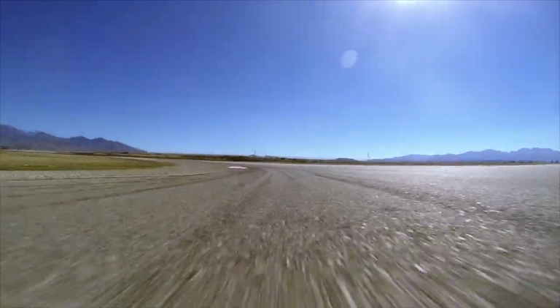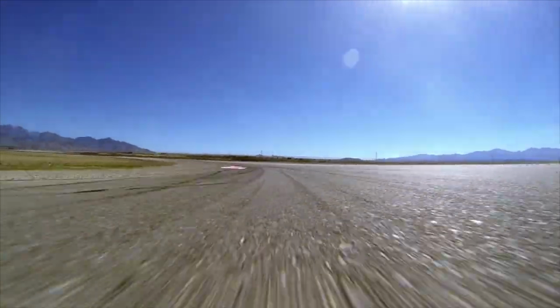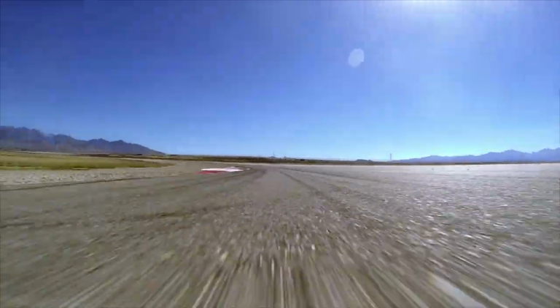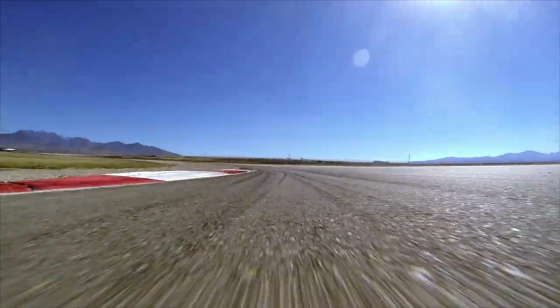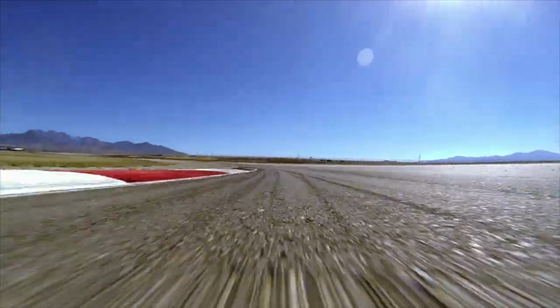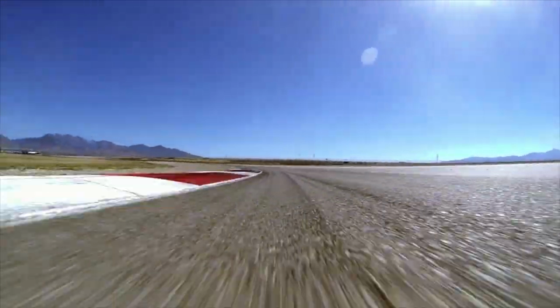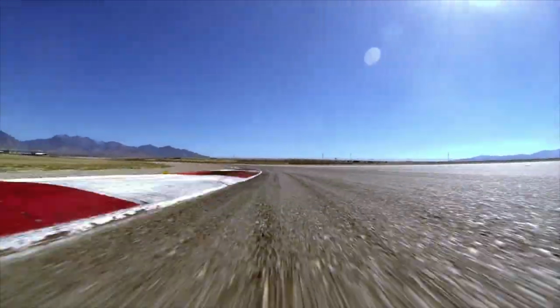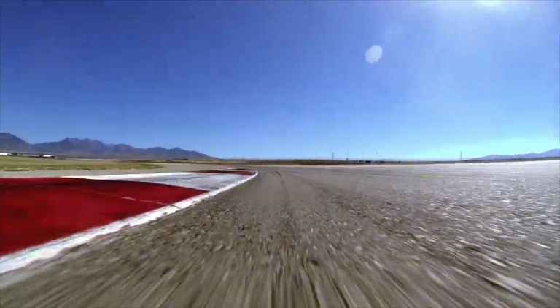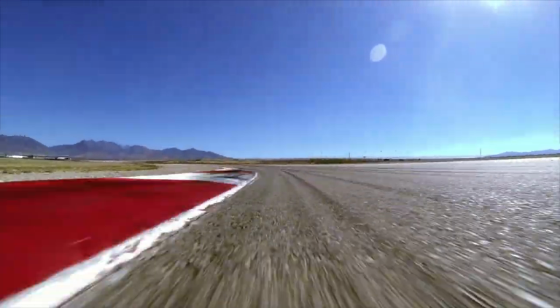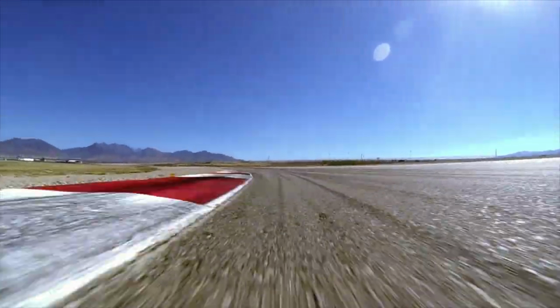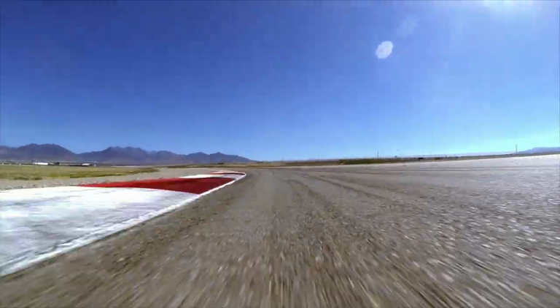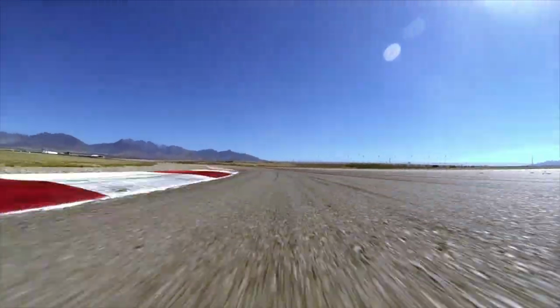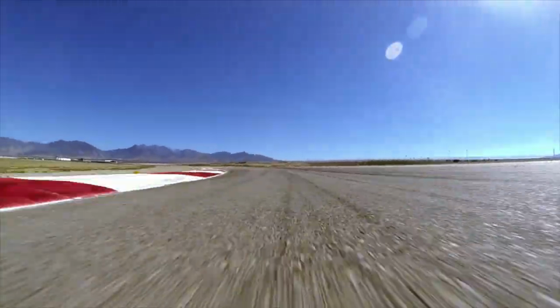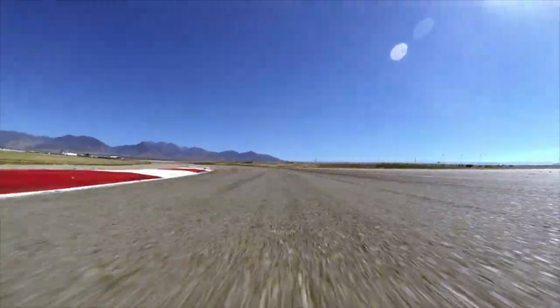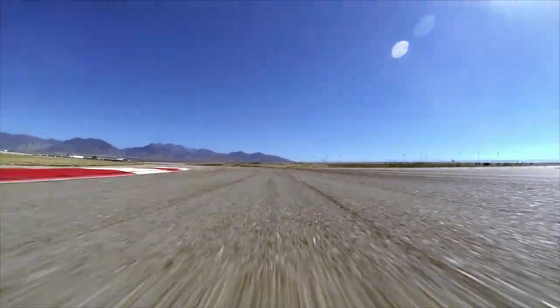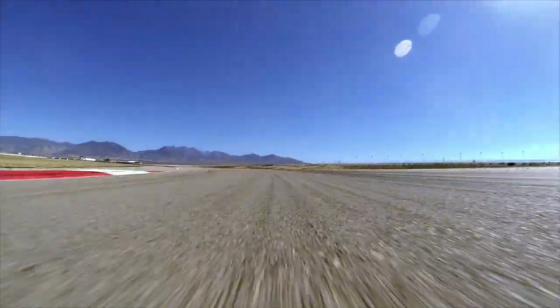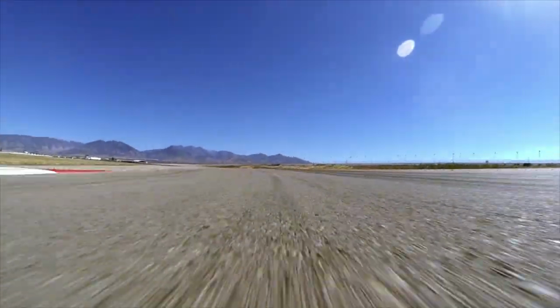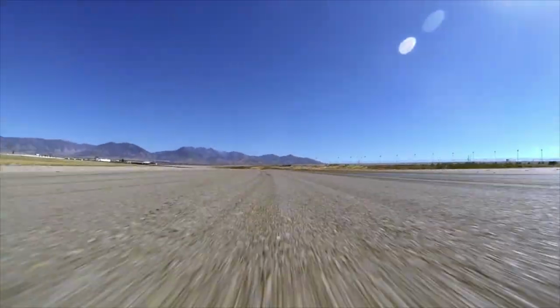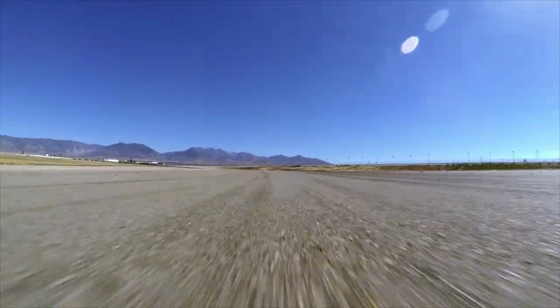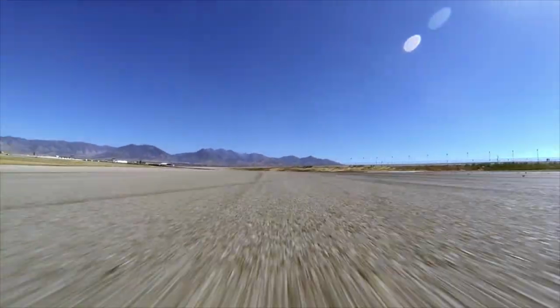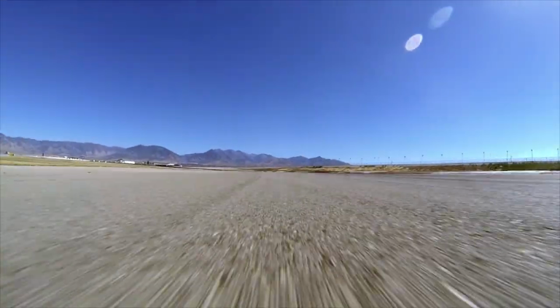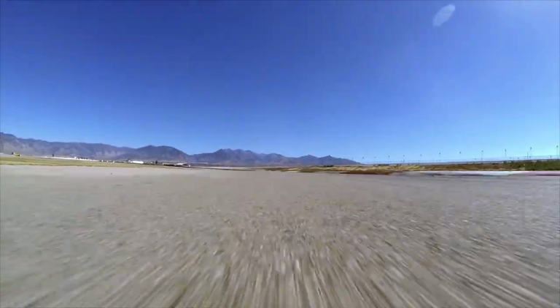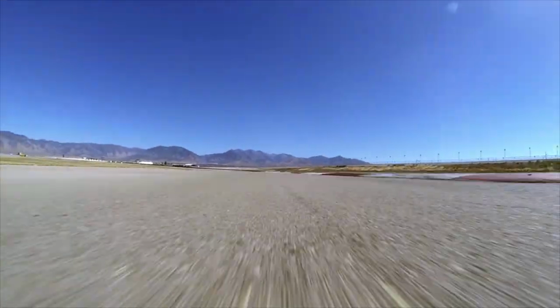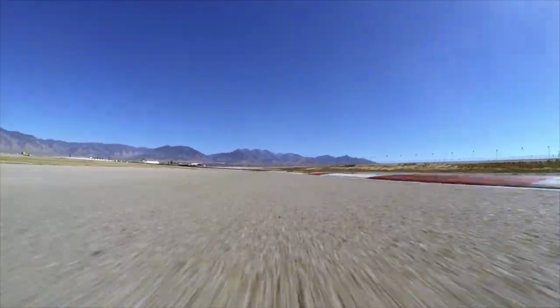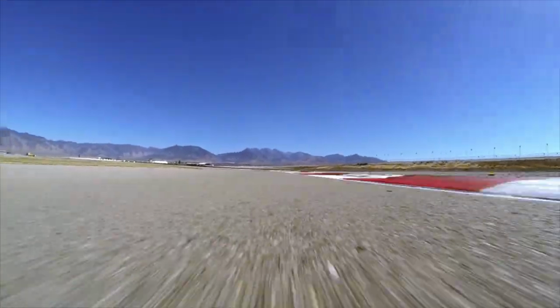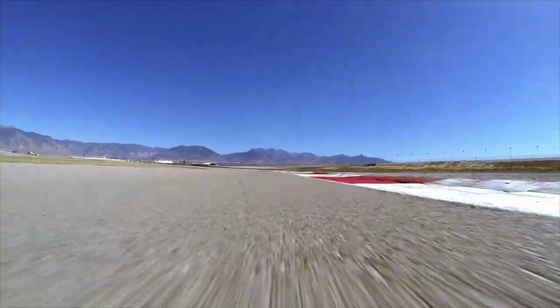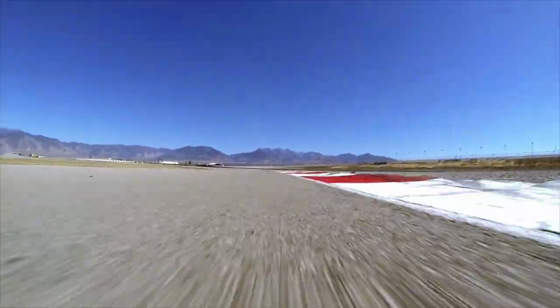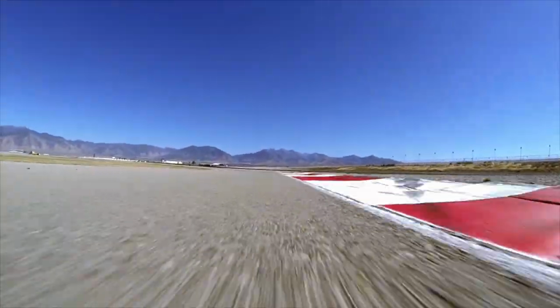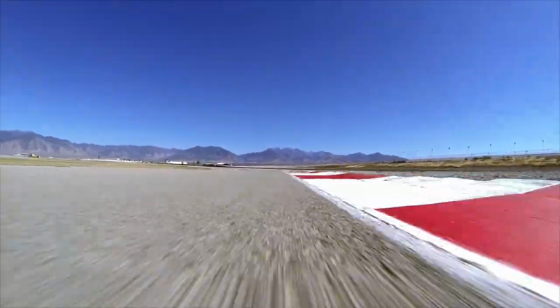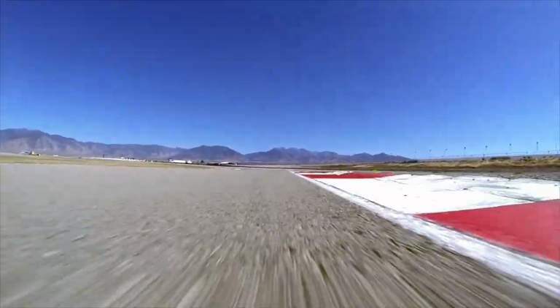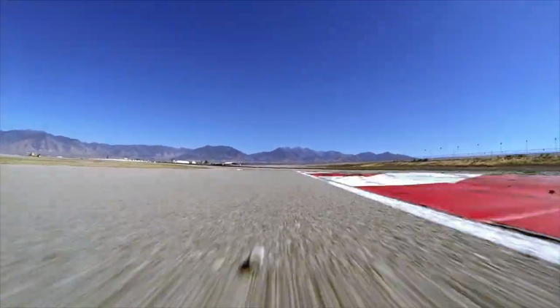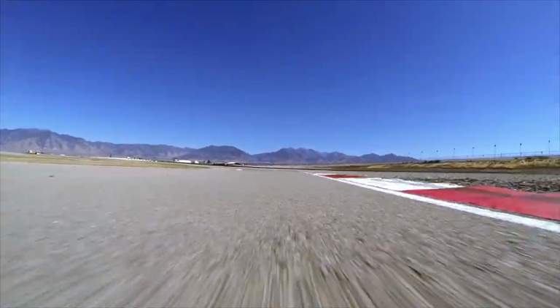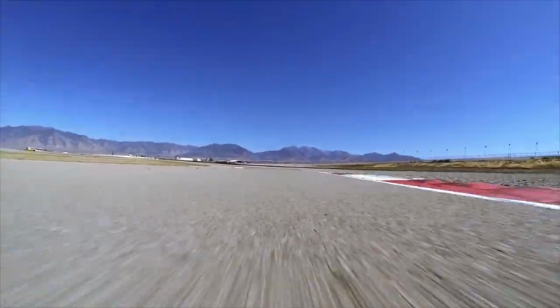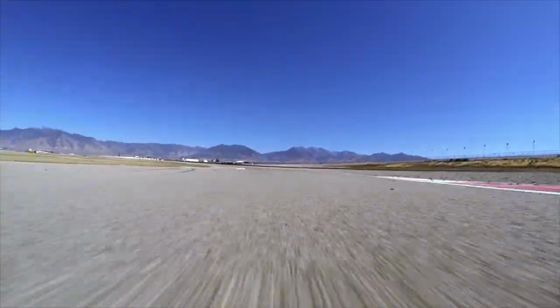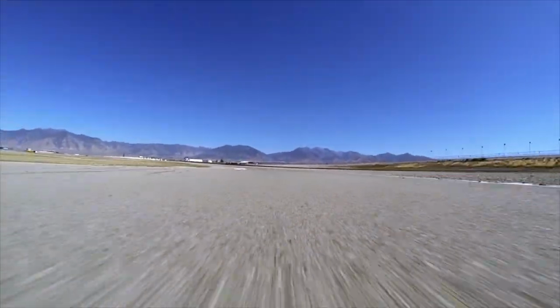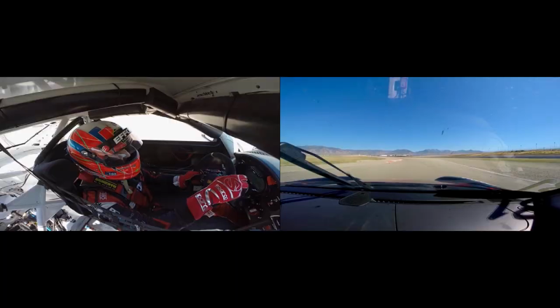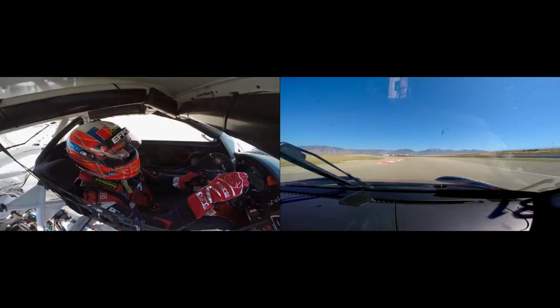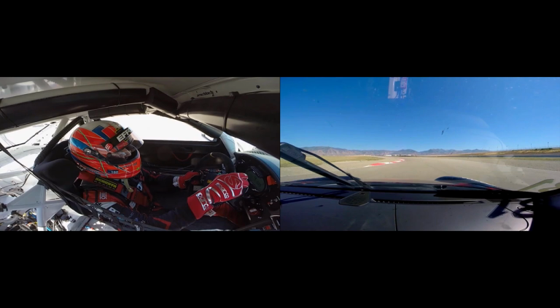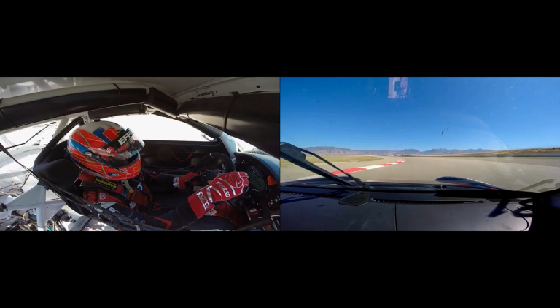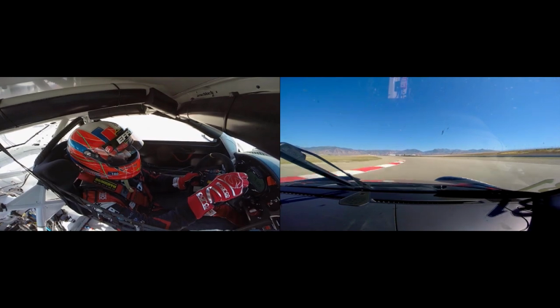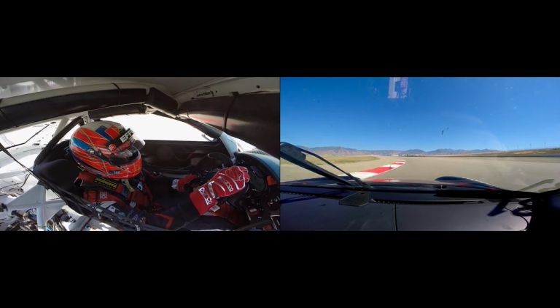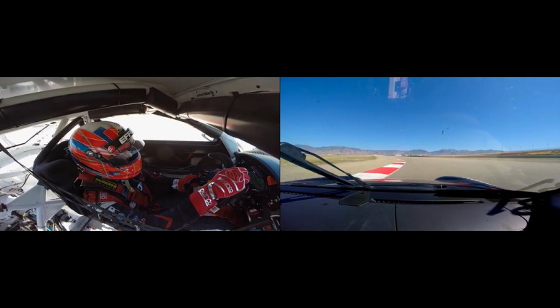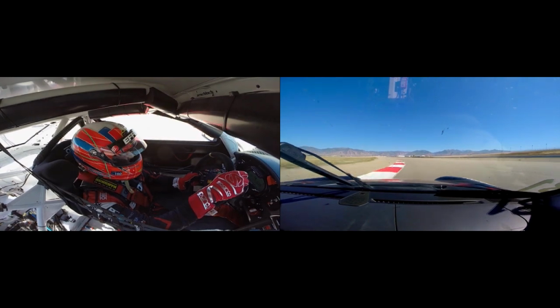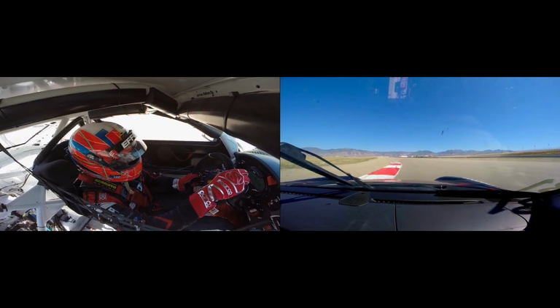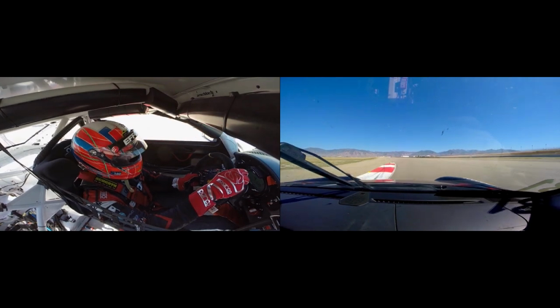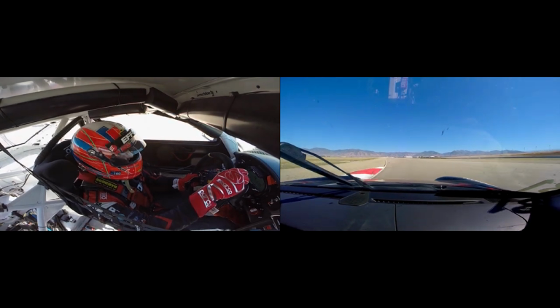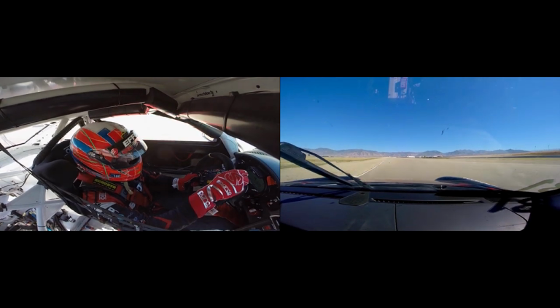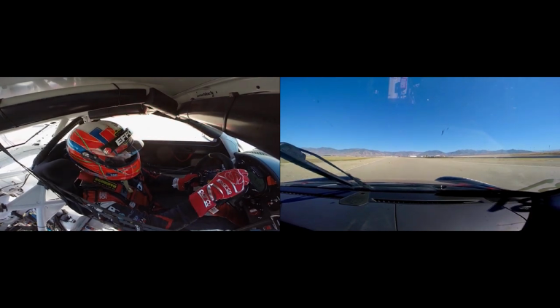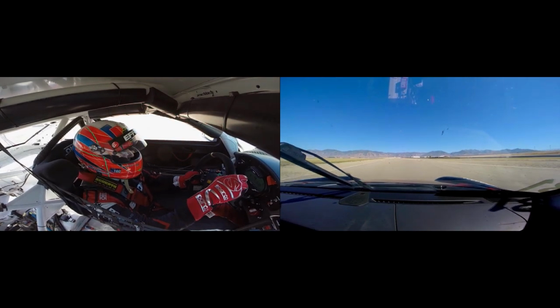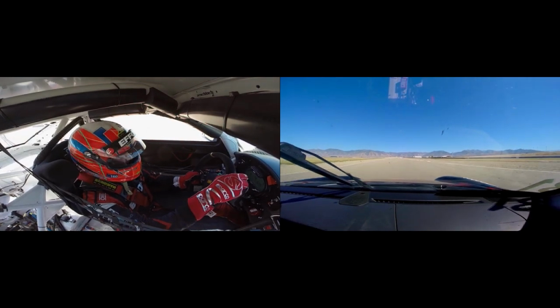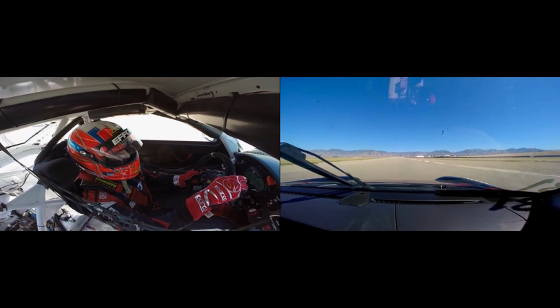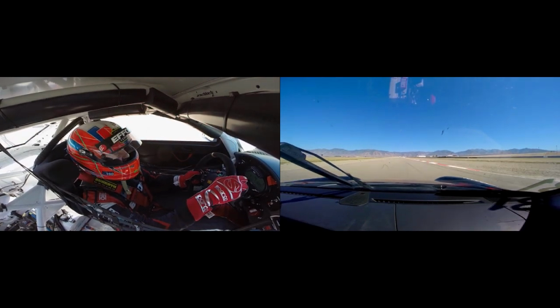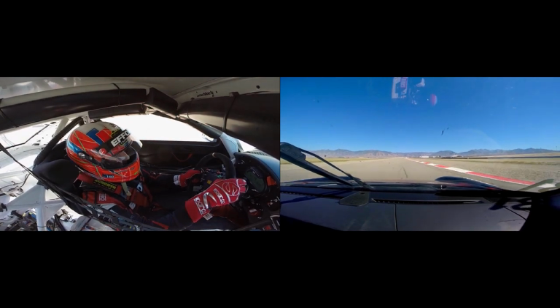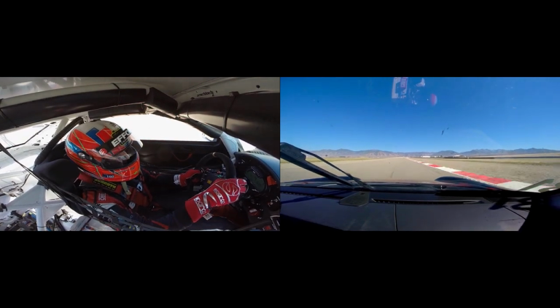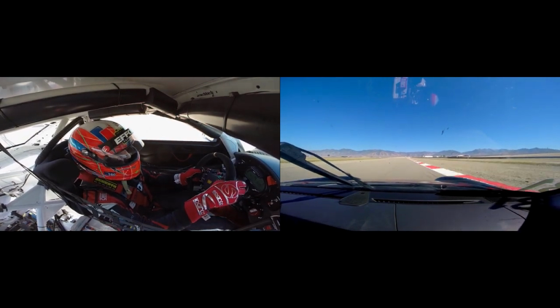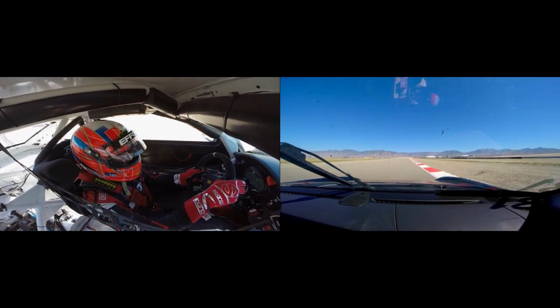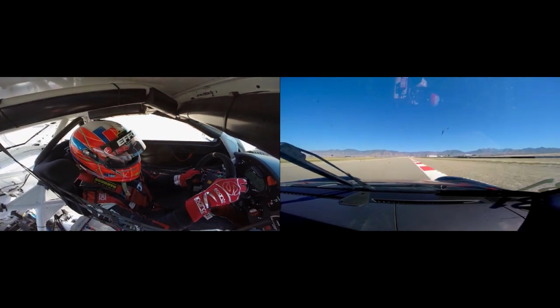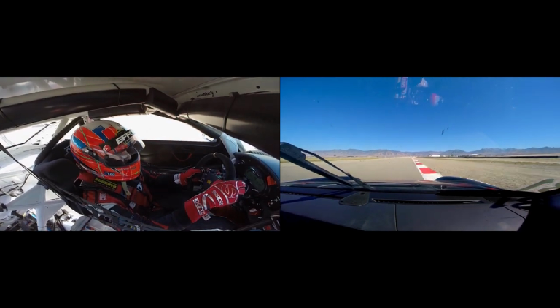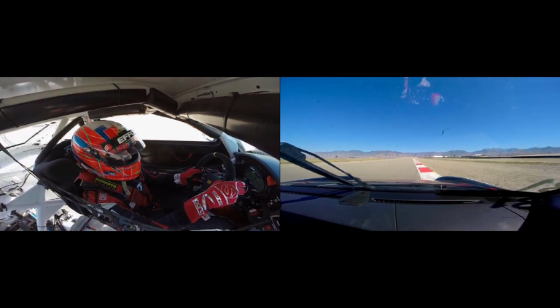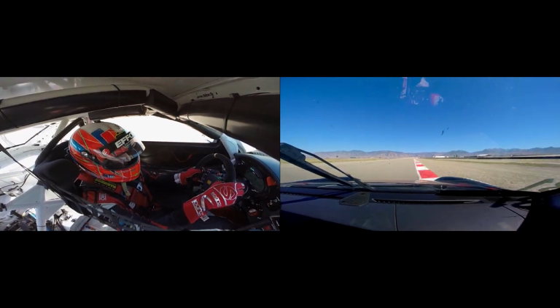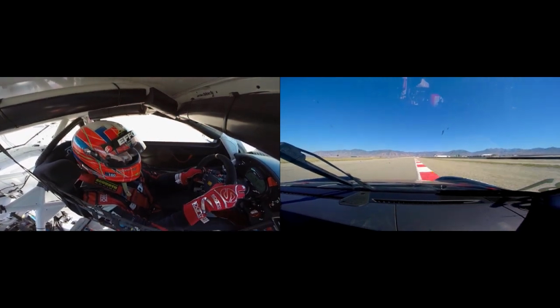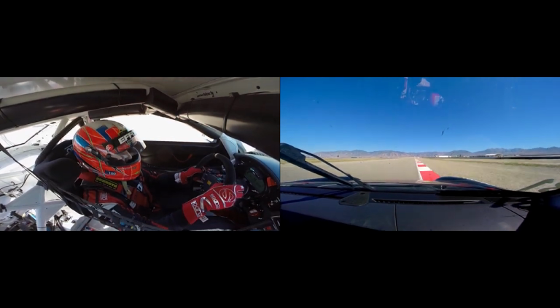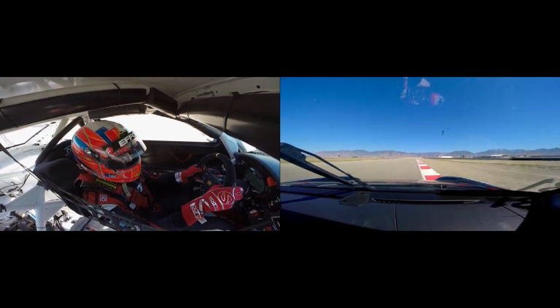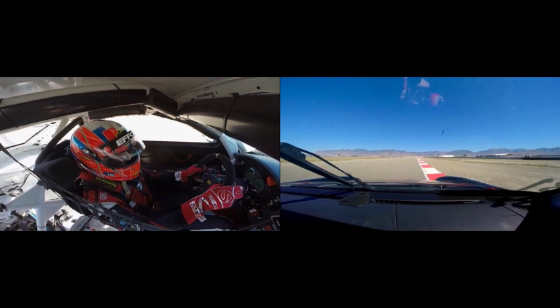Turn 3 is a really important corner. It's fast, but it also leads onto quite a long straight. This kink is flat — we're going to go up from 3rd to 4th to 5th.